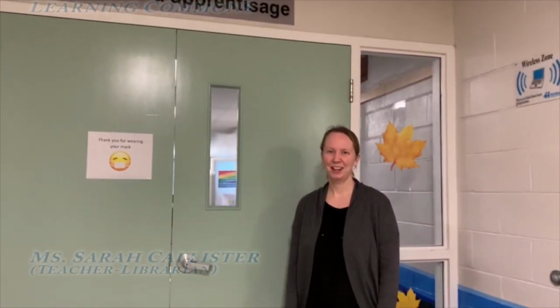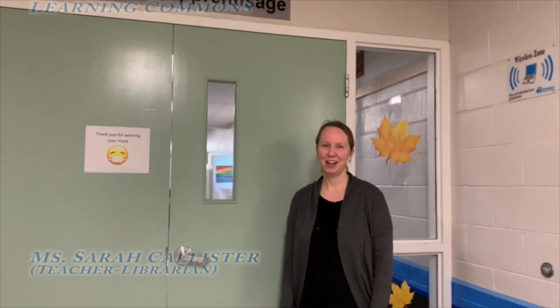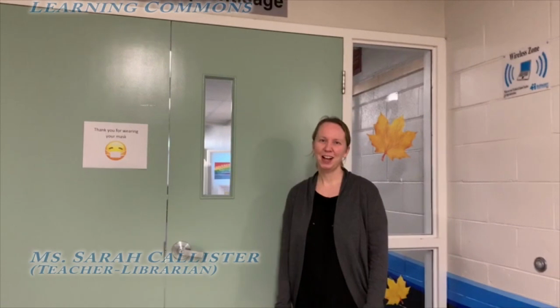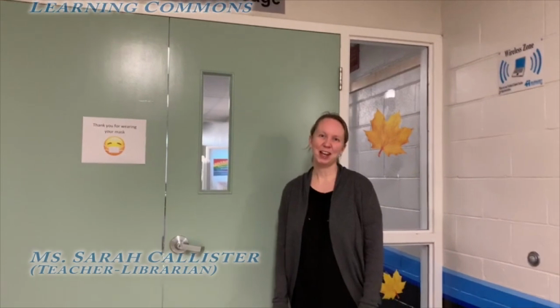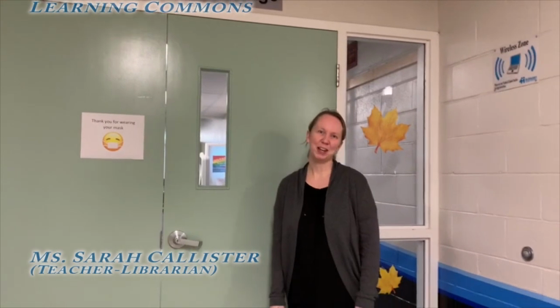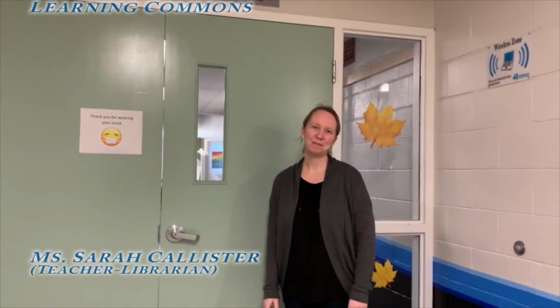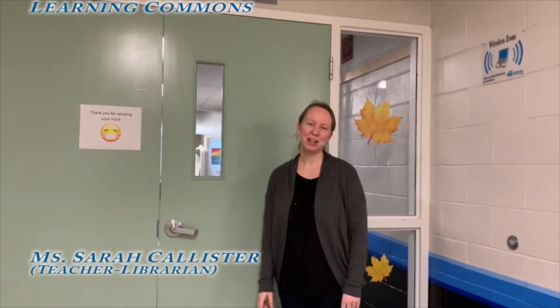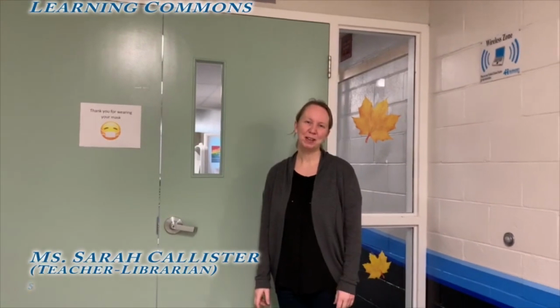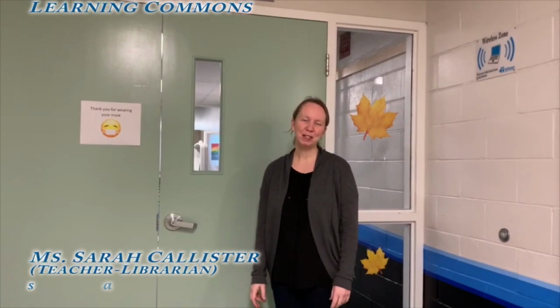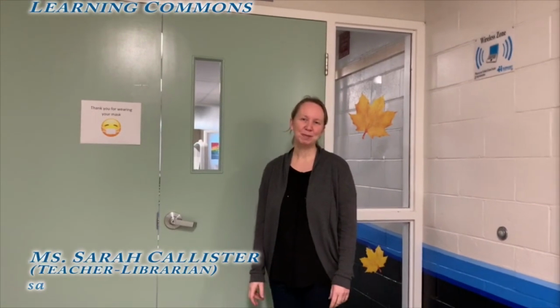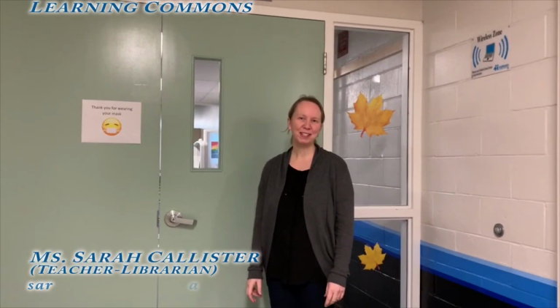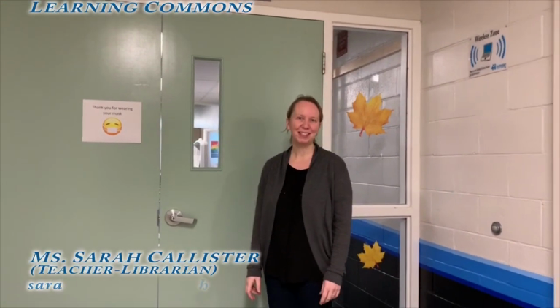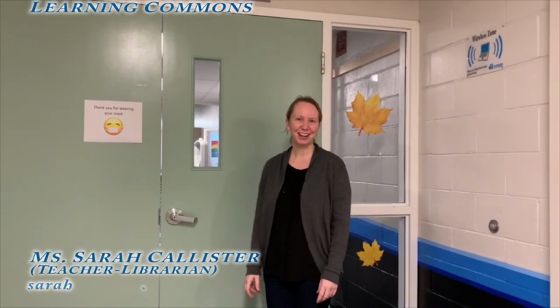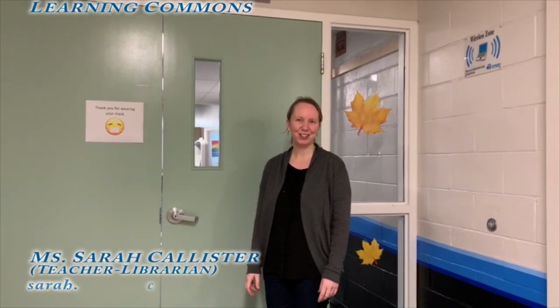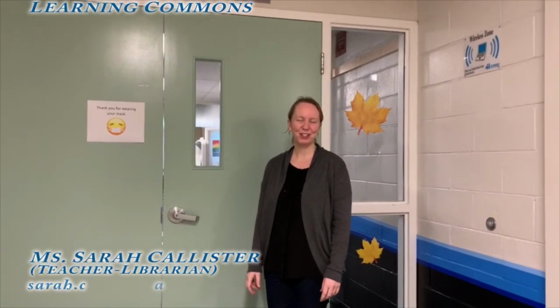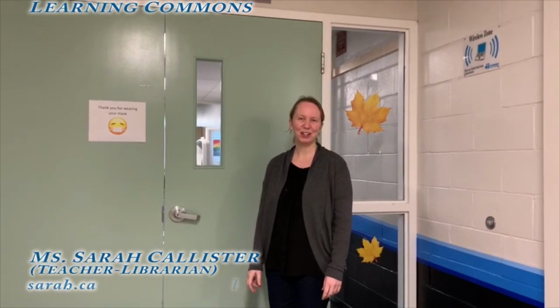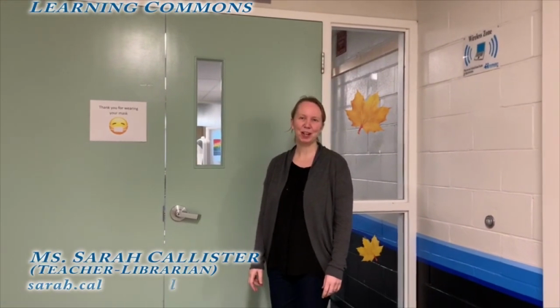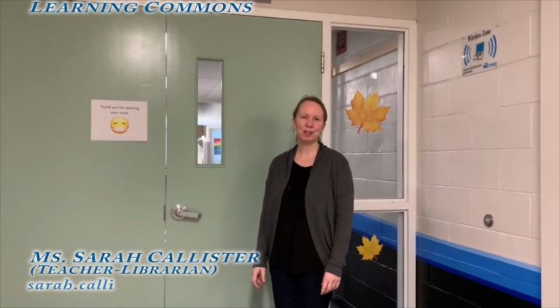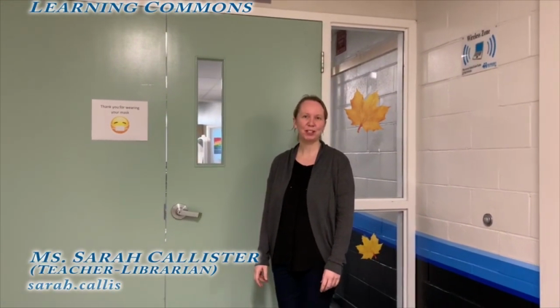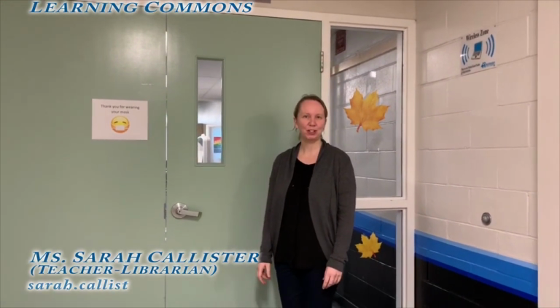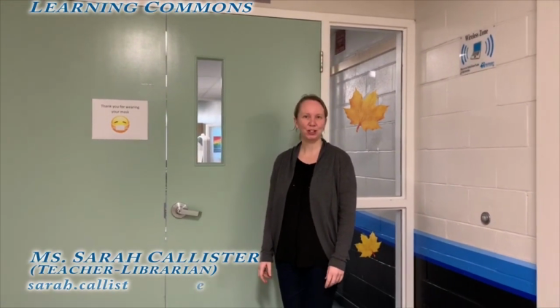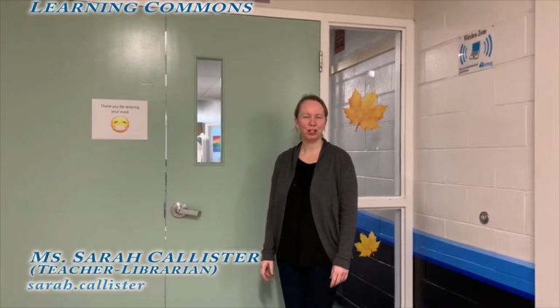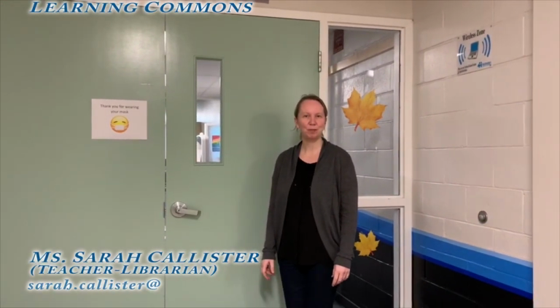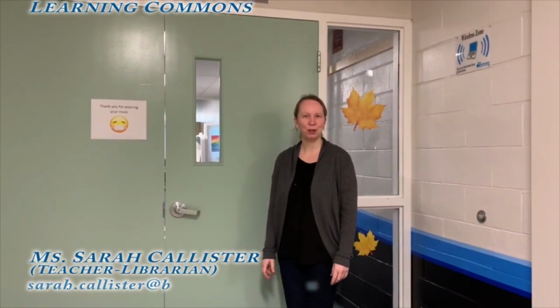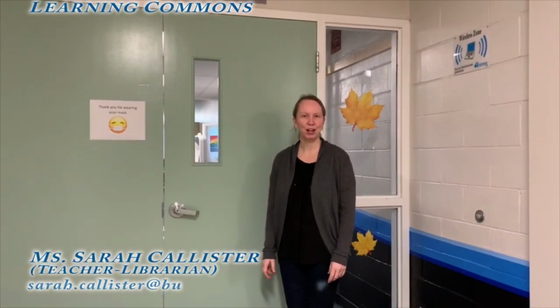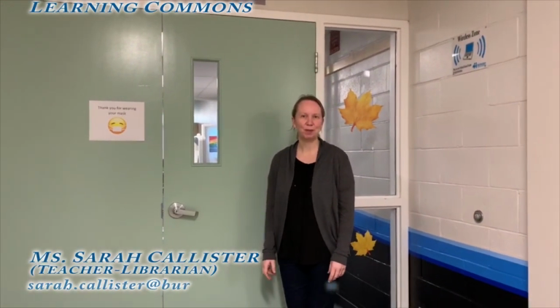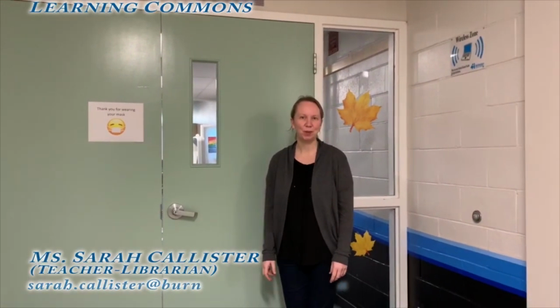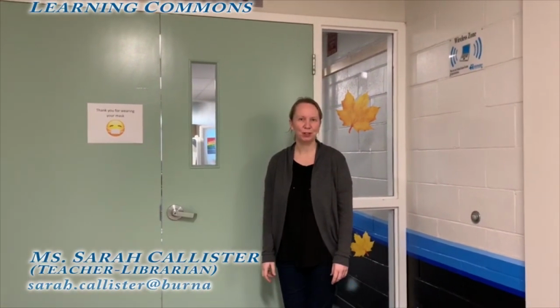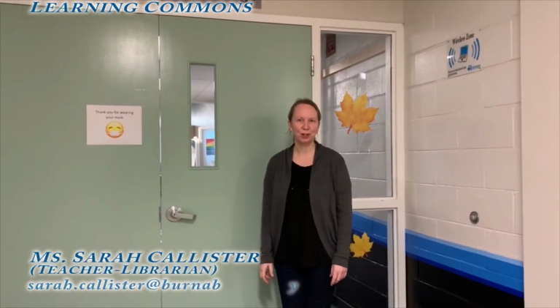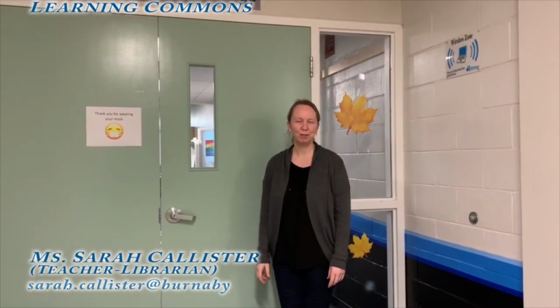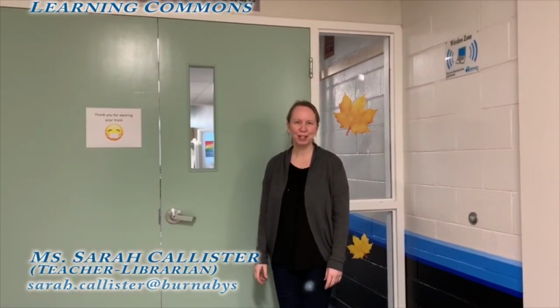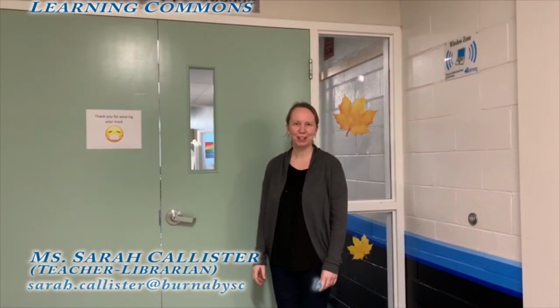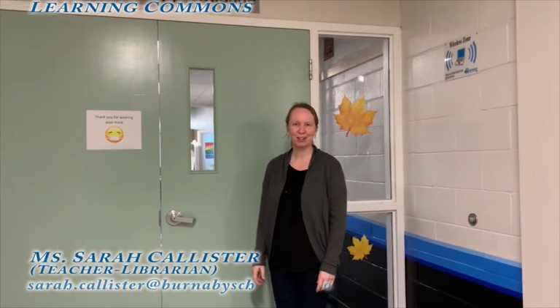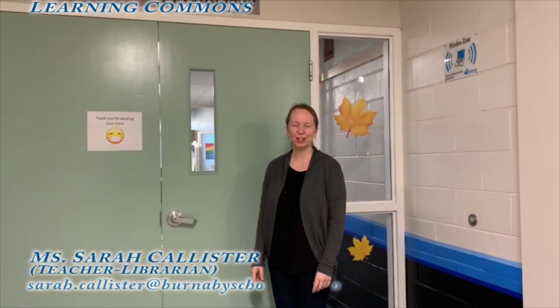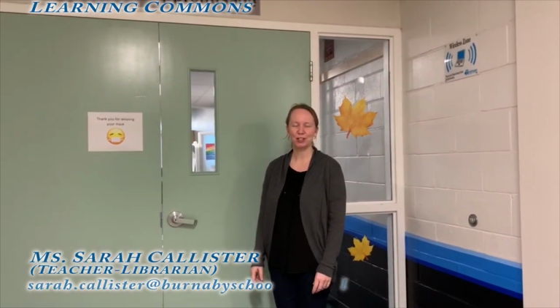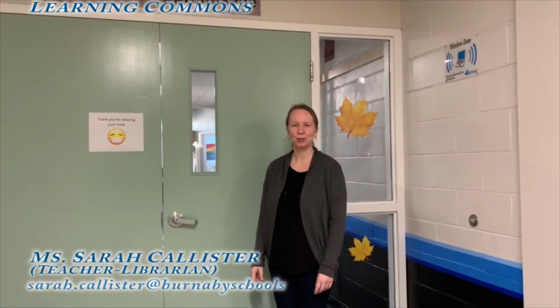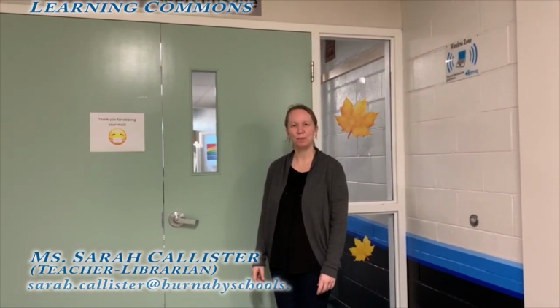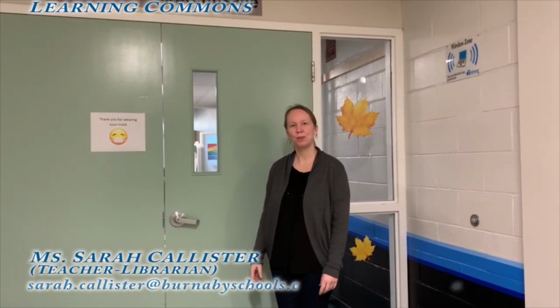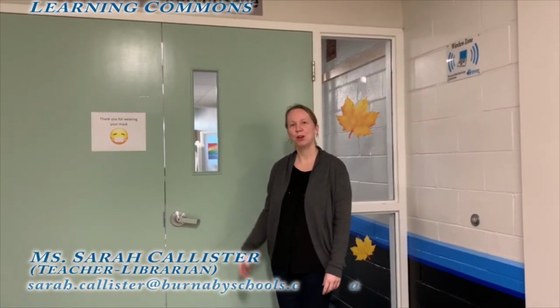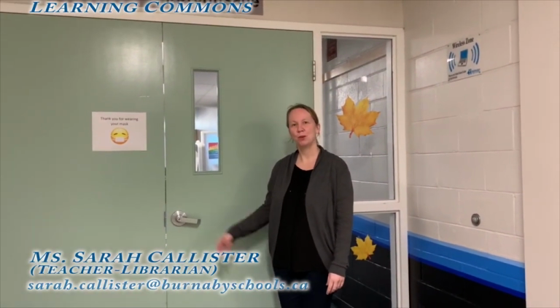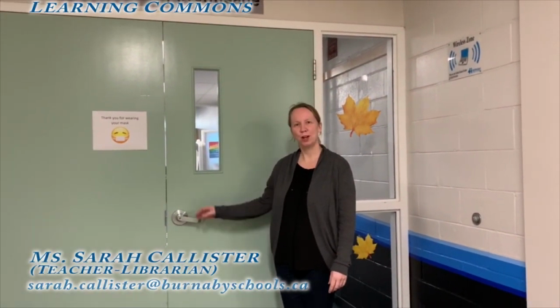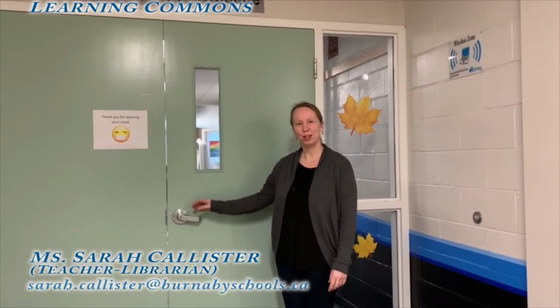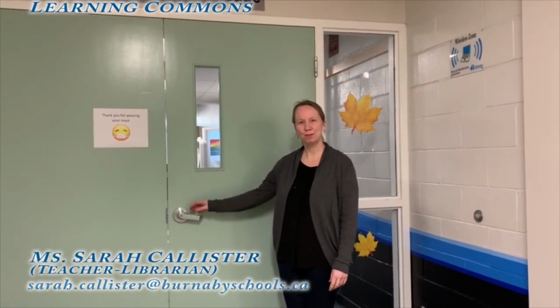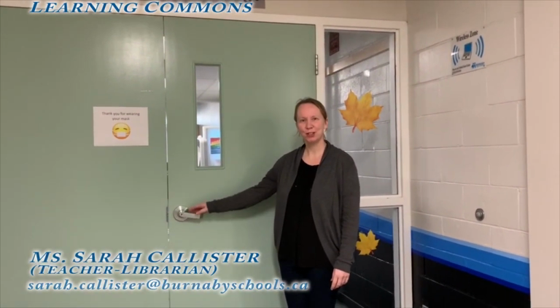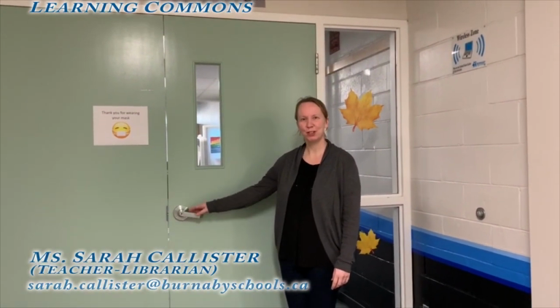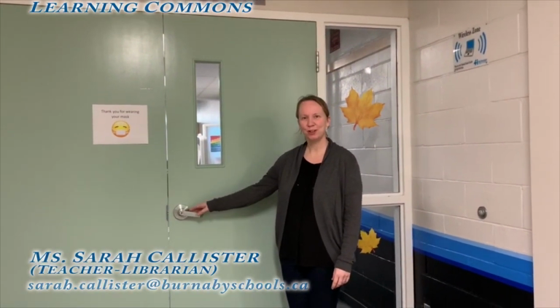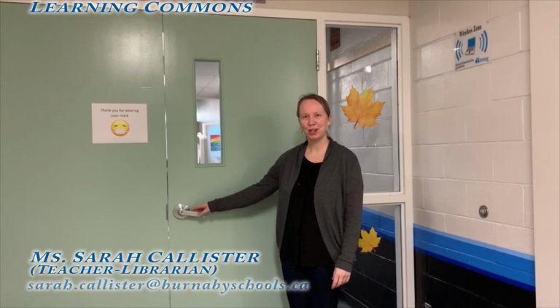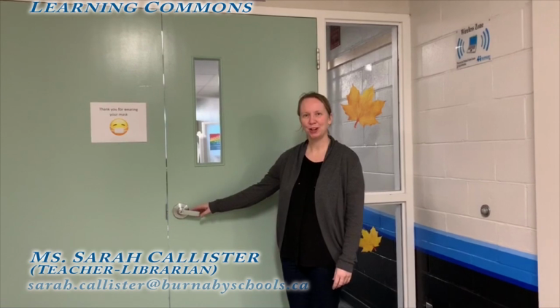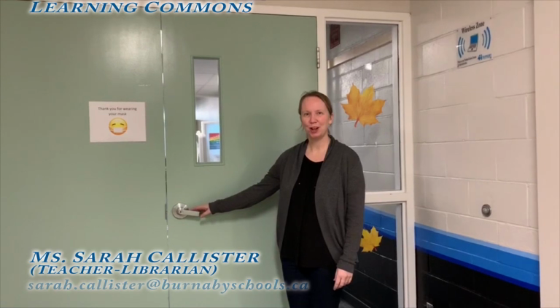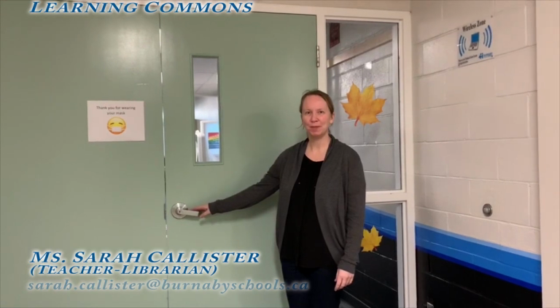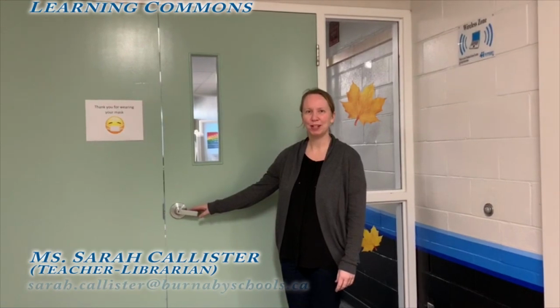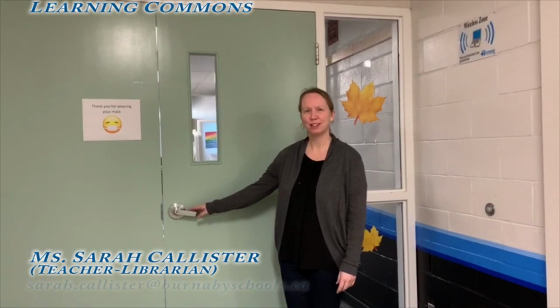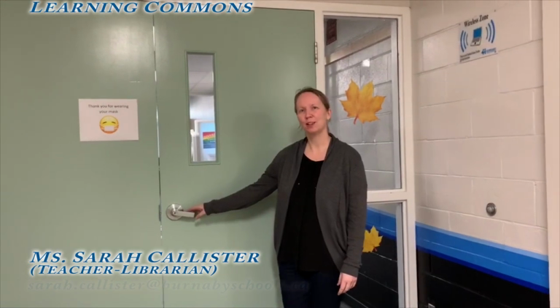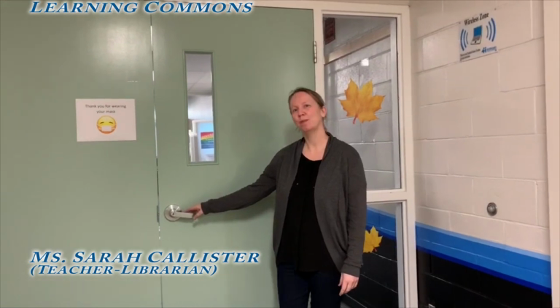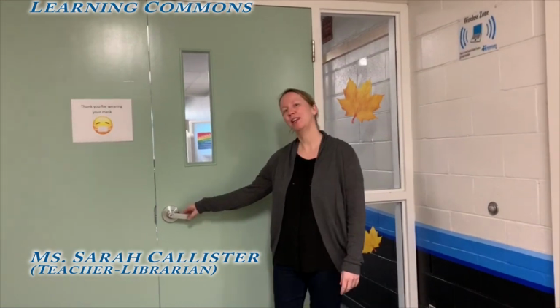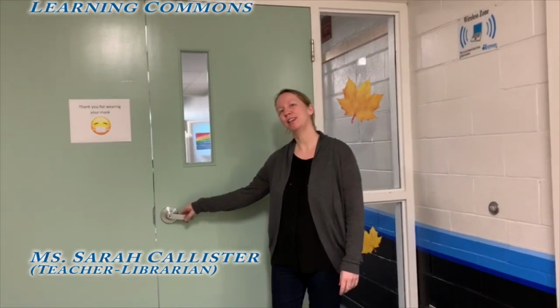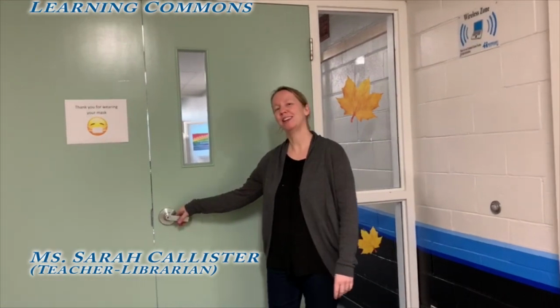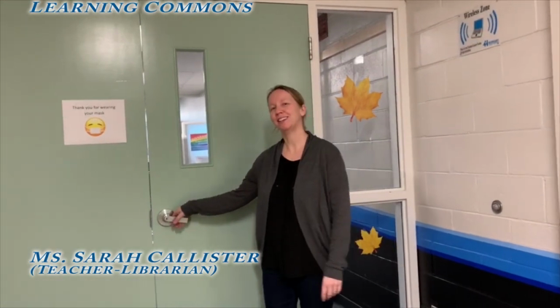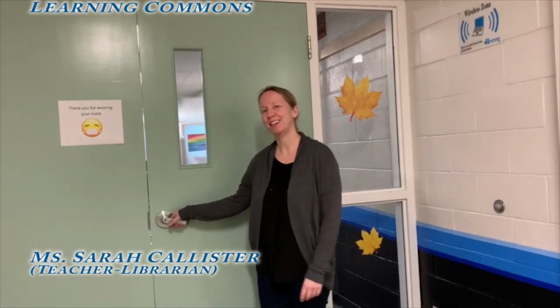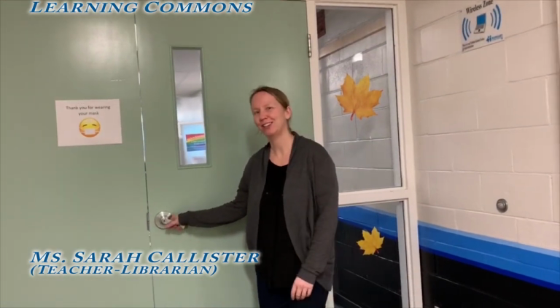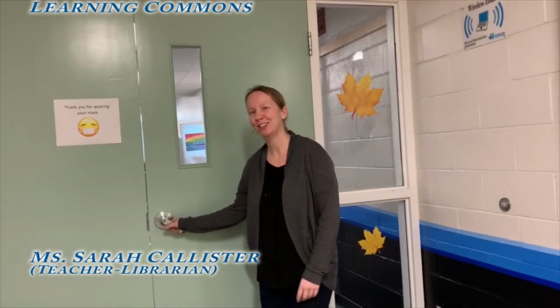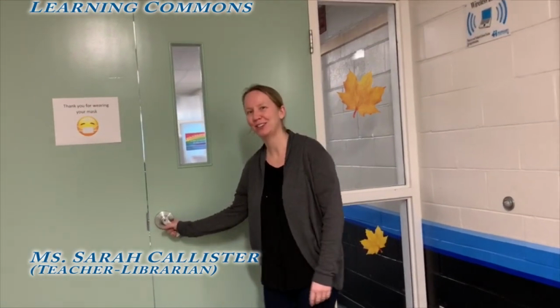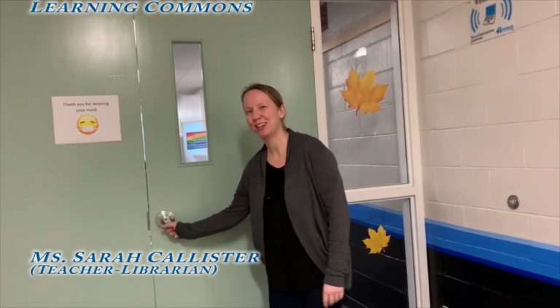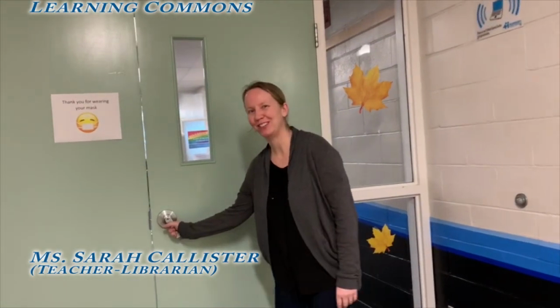Hi, my name is Mrs. Callister, and I'm the teacher librarian at Moscrop Secondary School. Welcome to the Learning Commons. Come on in and take a look around.